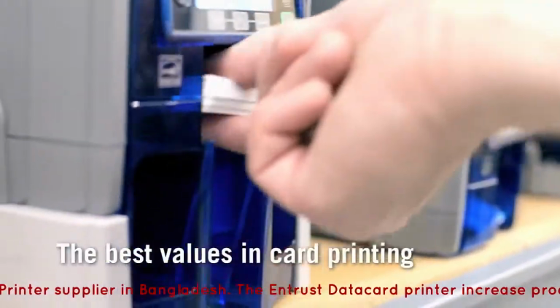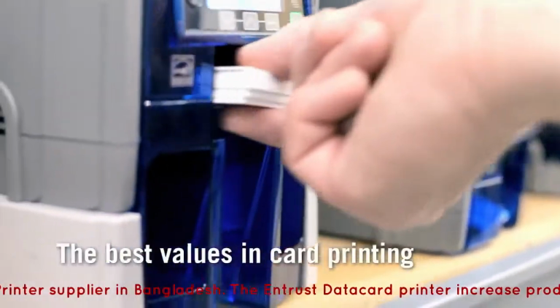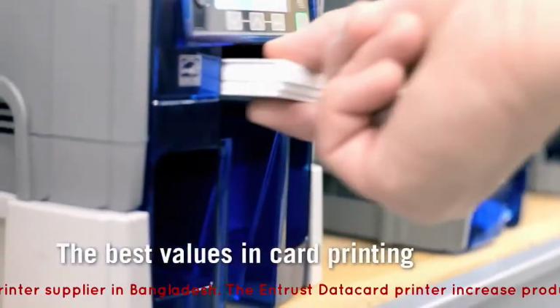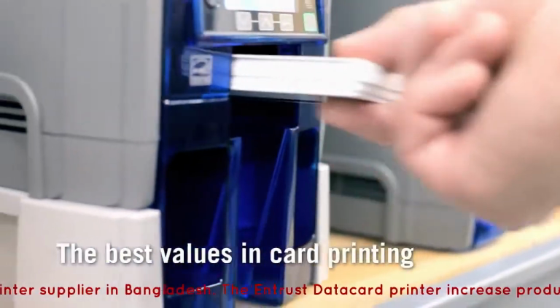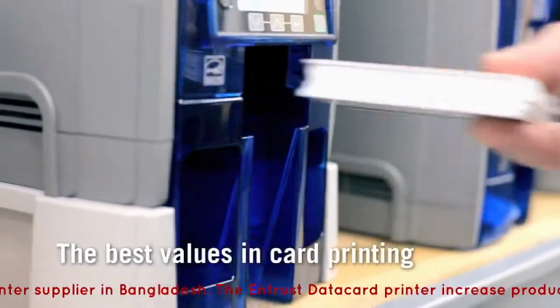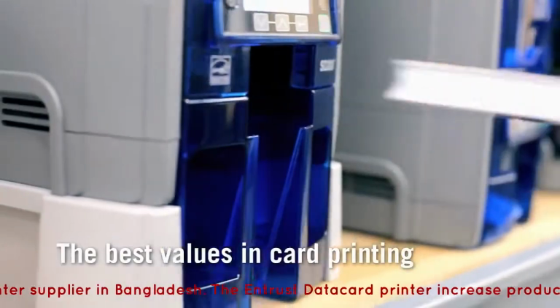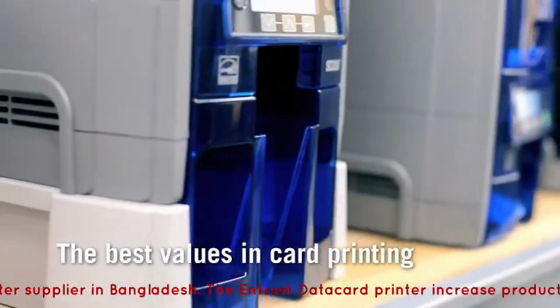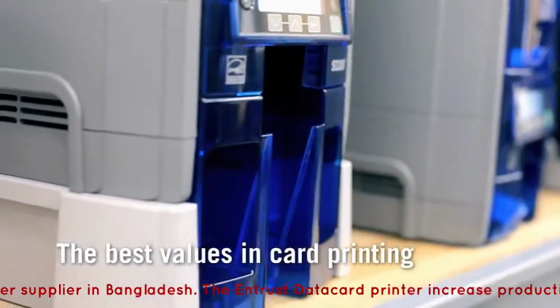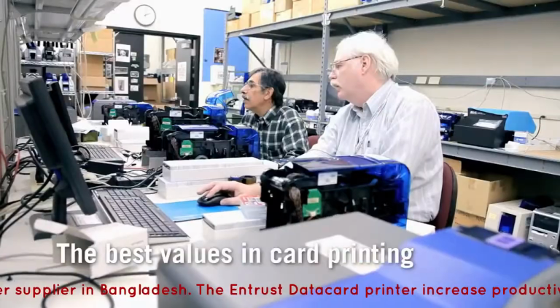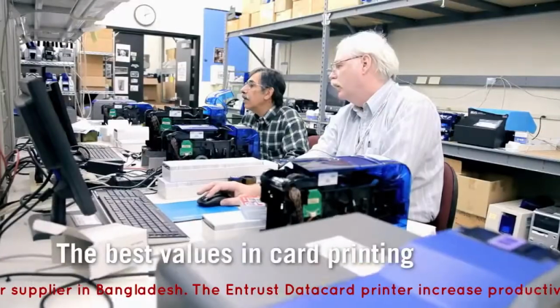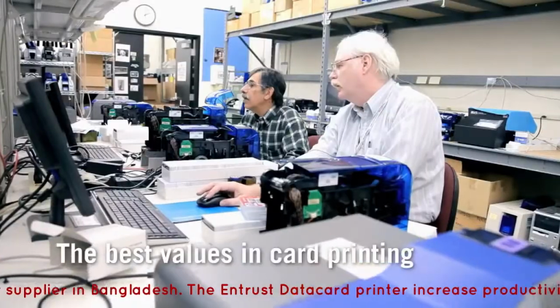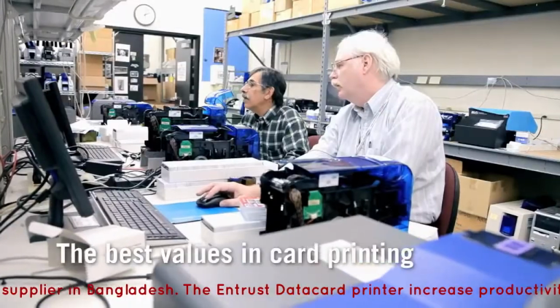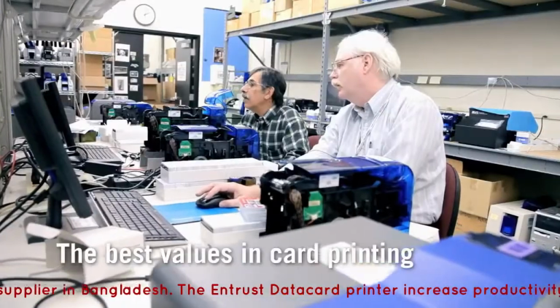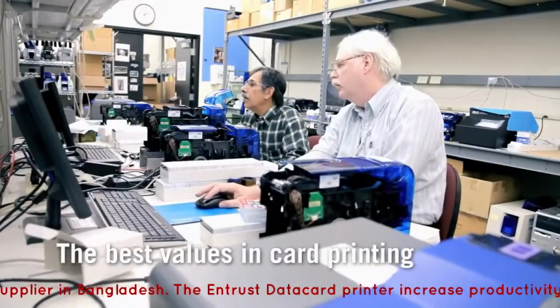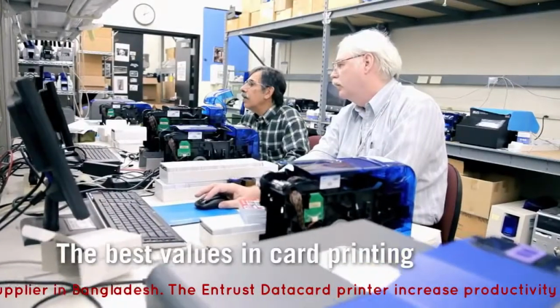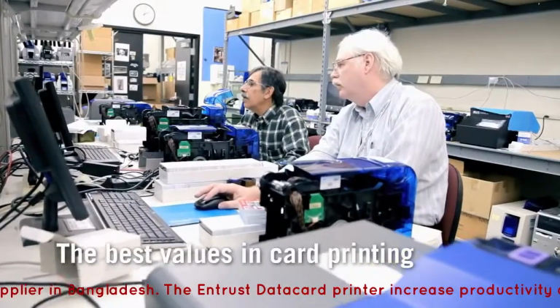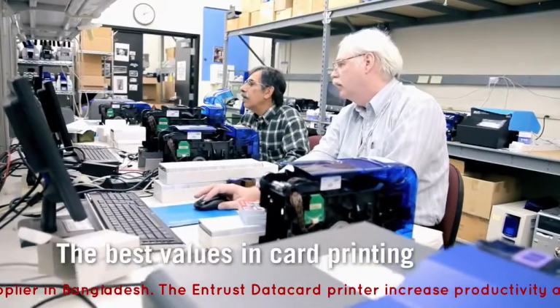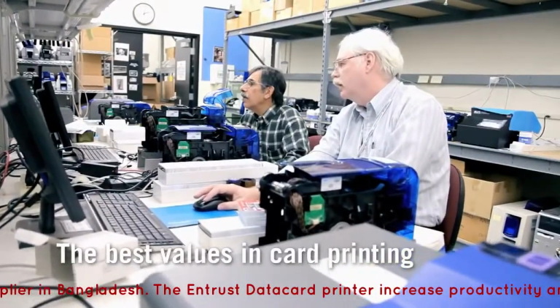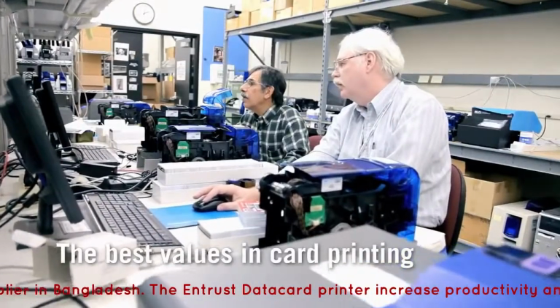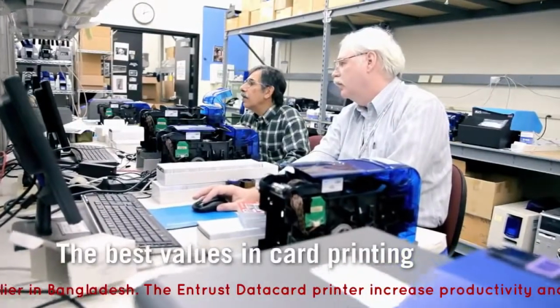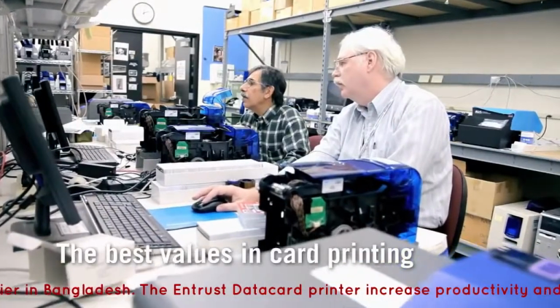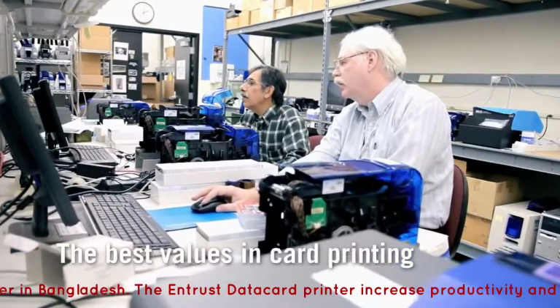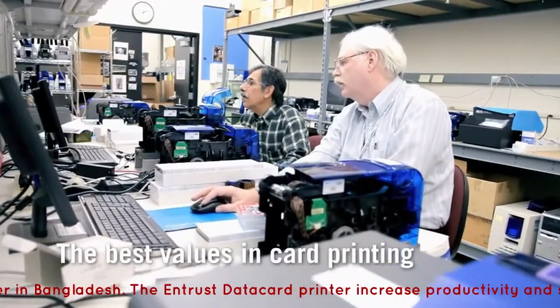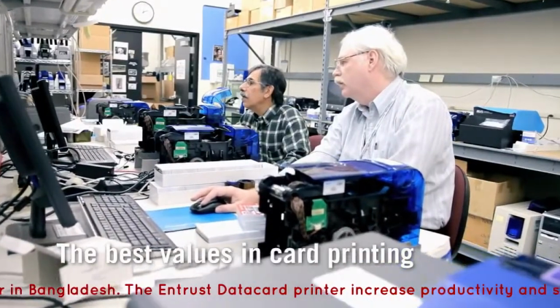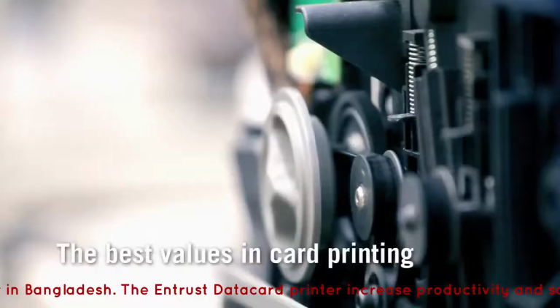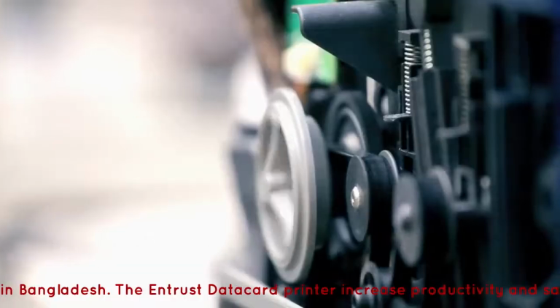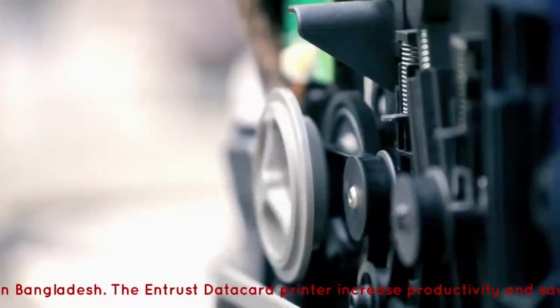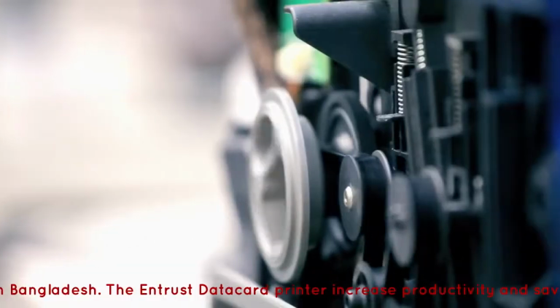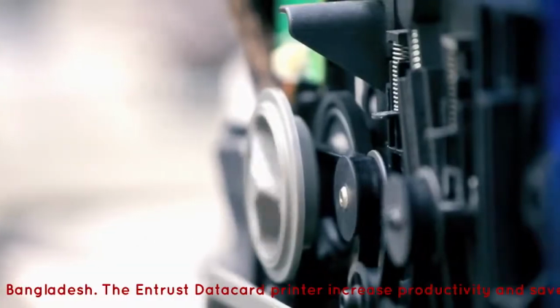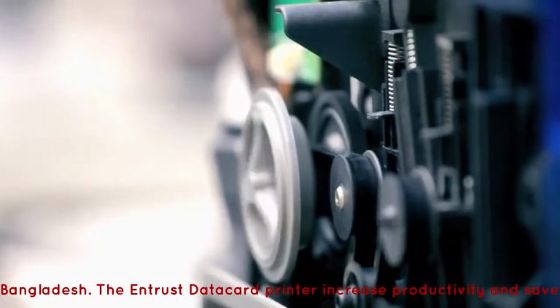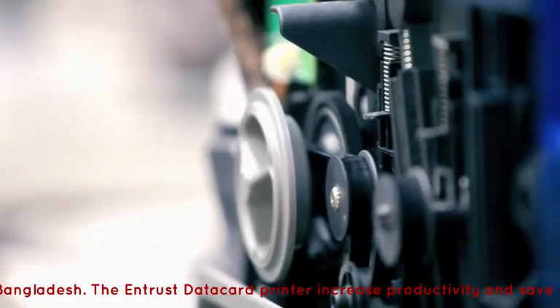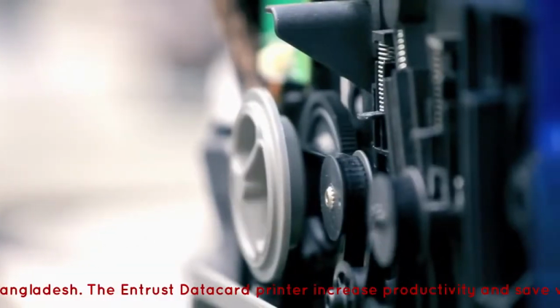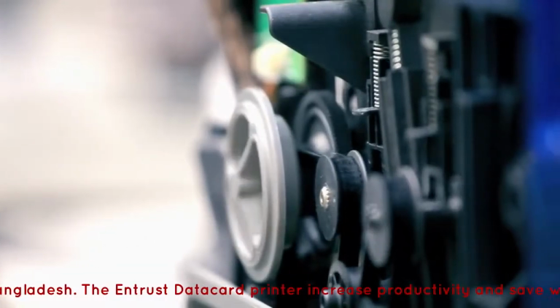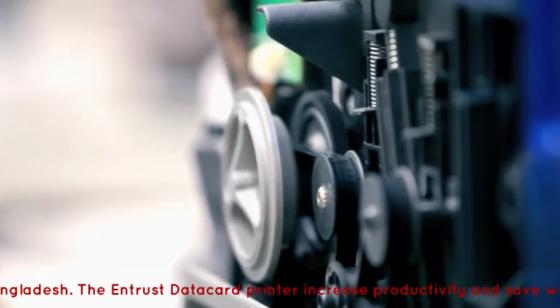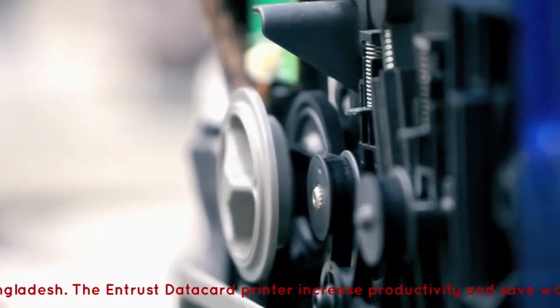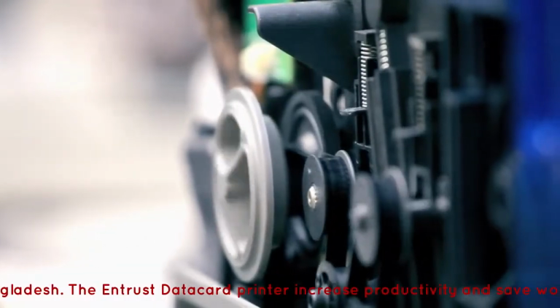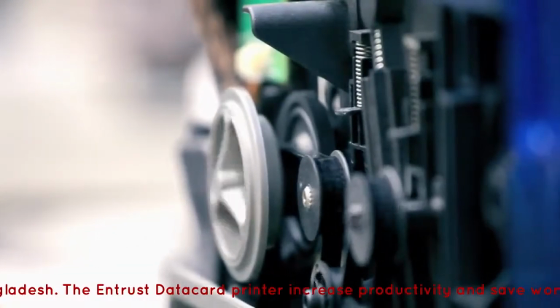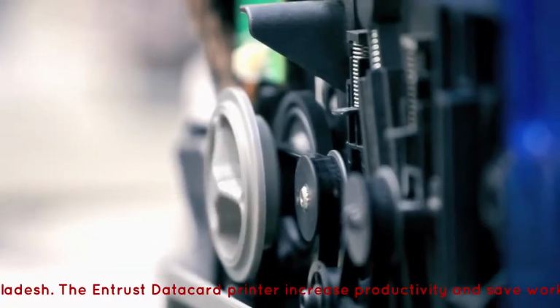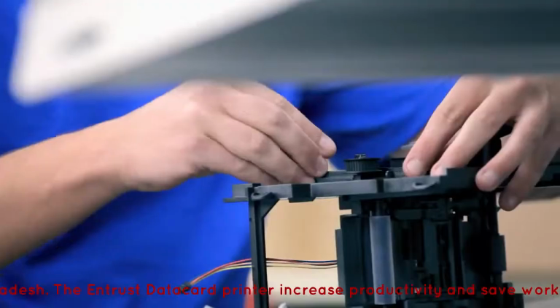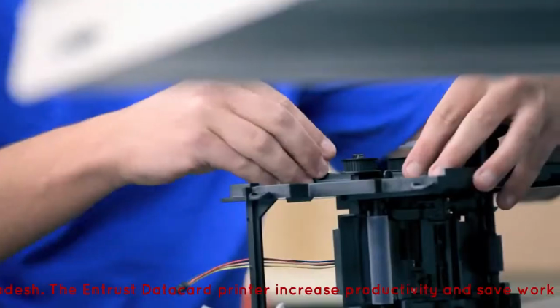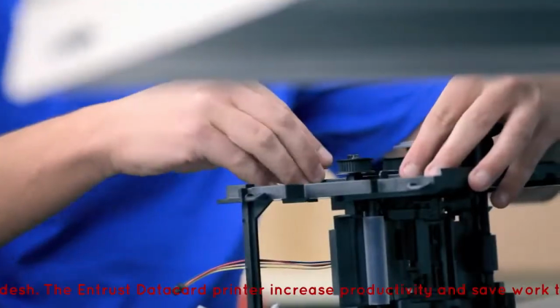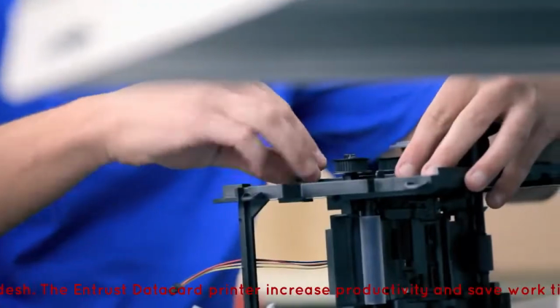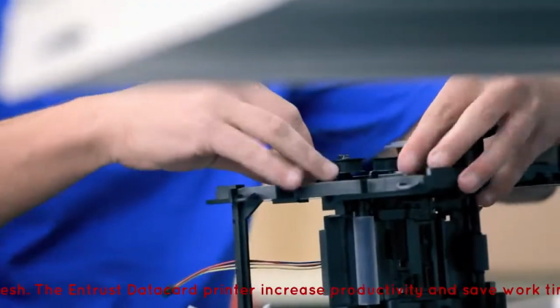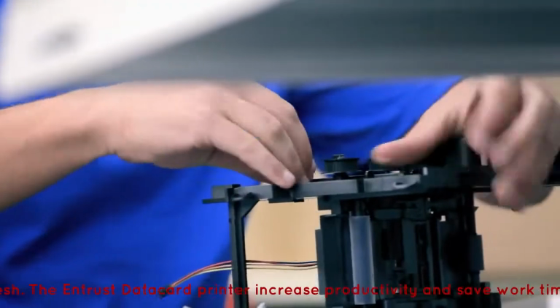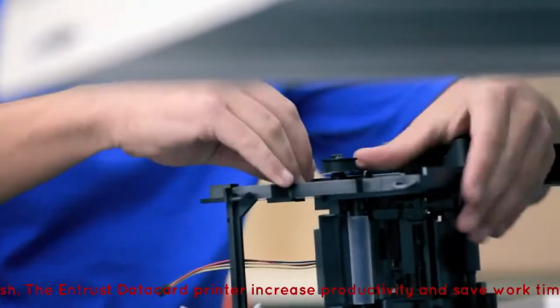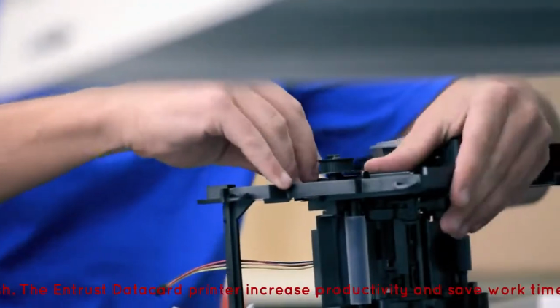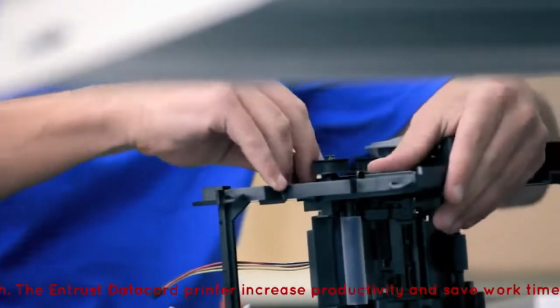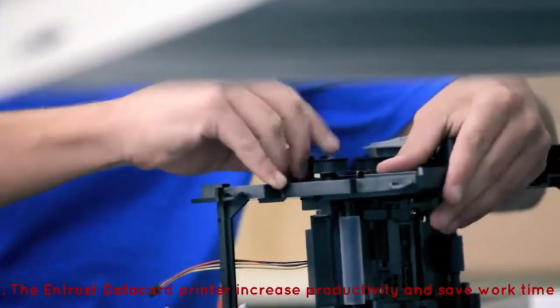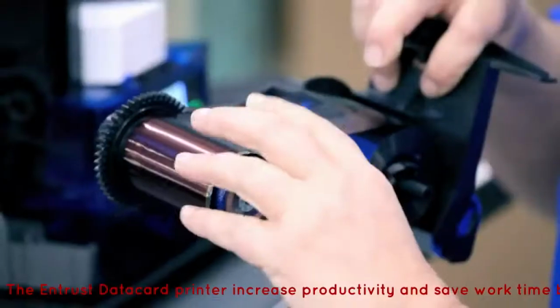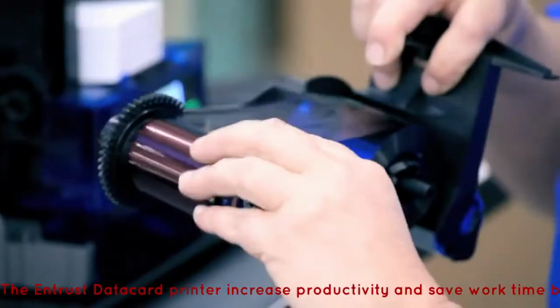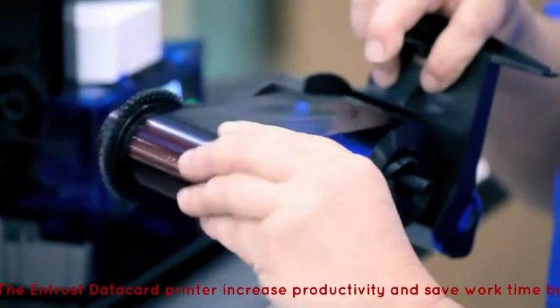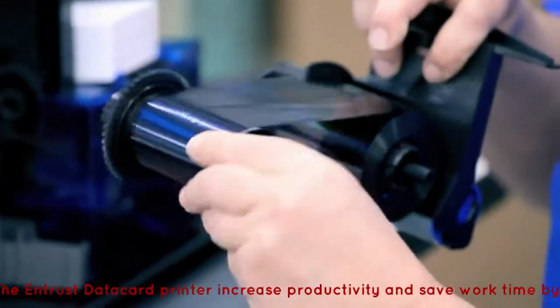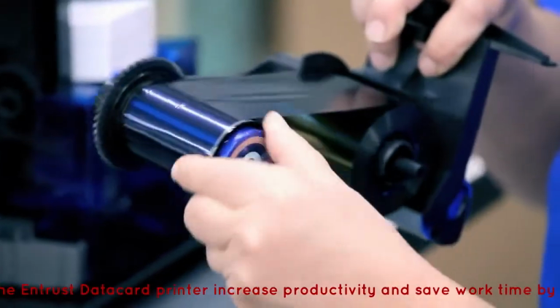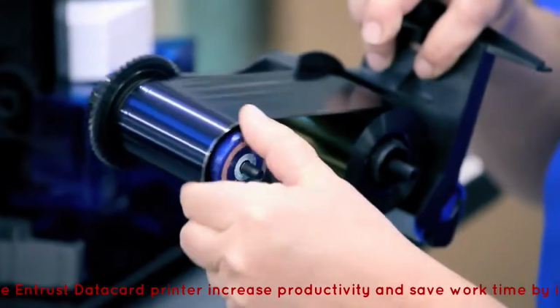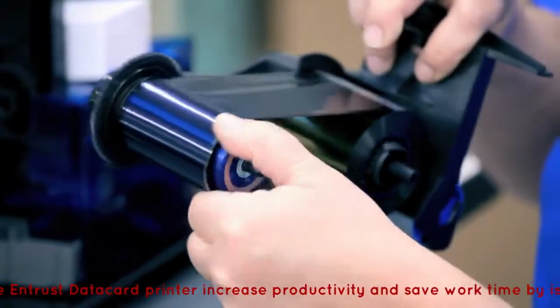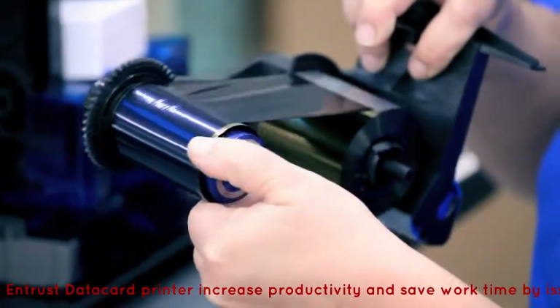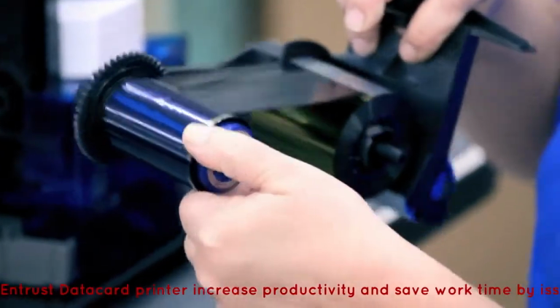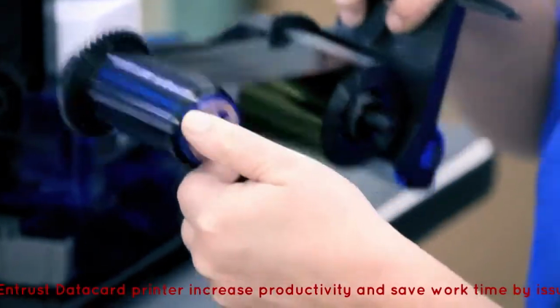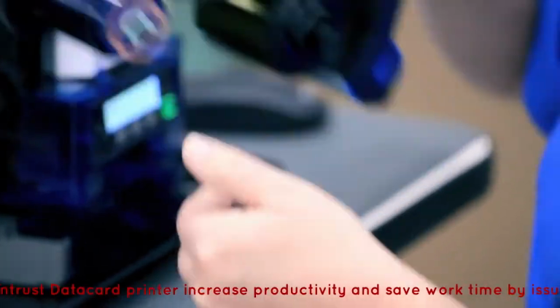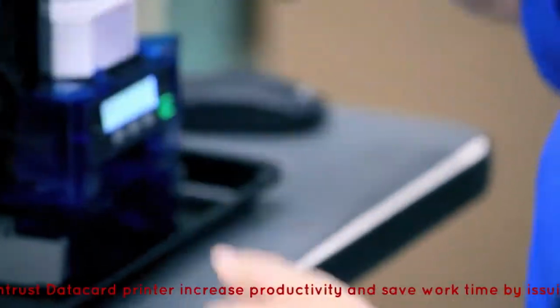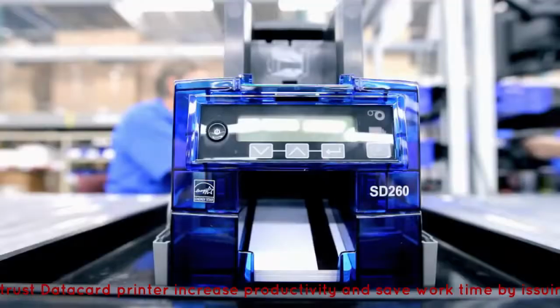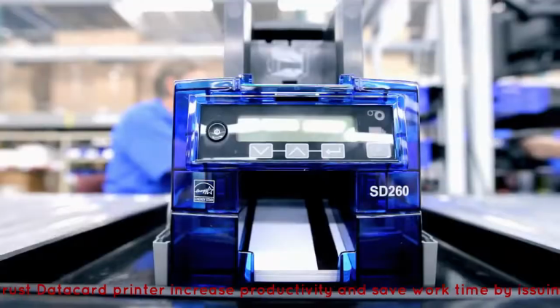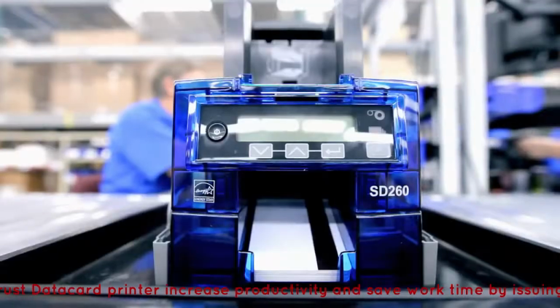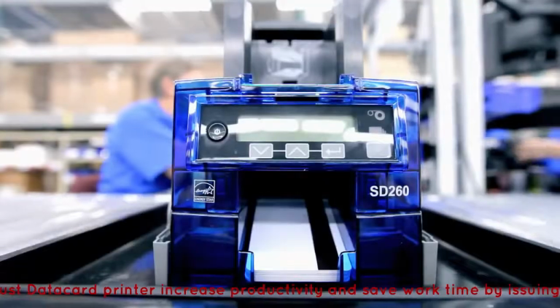We endlessly worked each detail so that everything about the SD Series printers beats every other printer in their class.